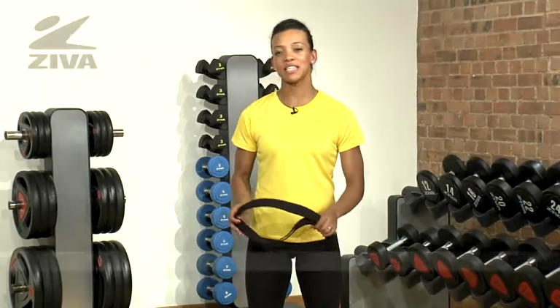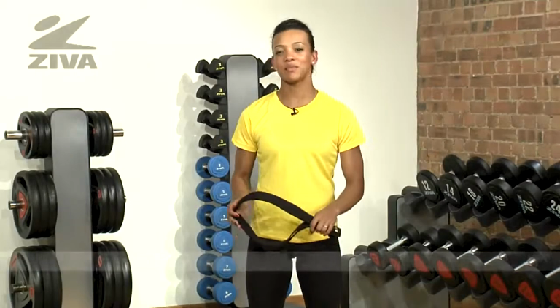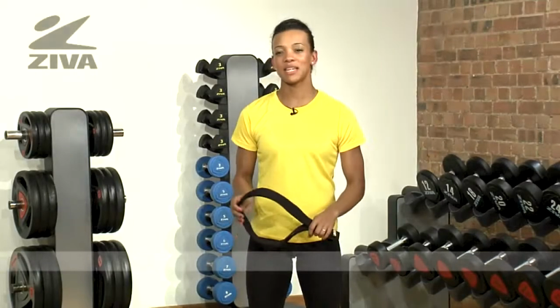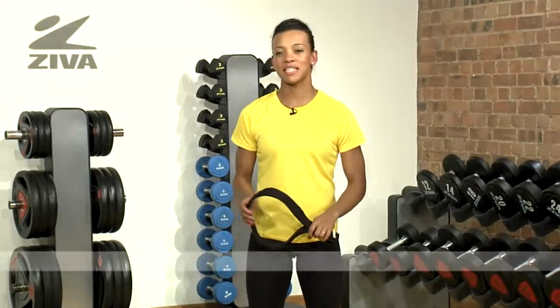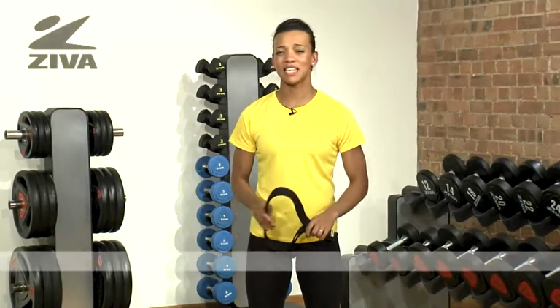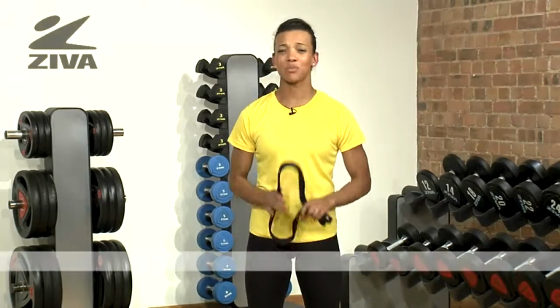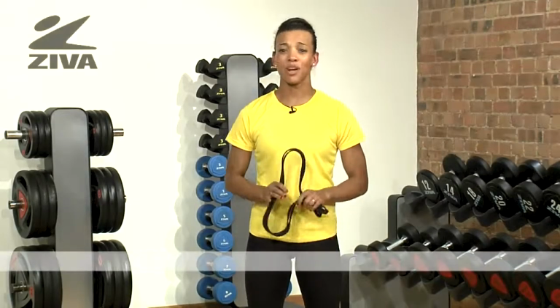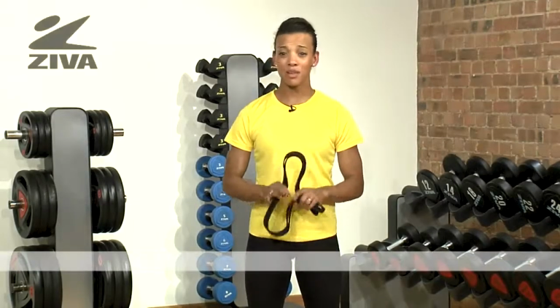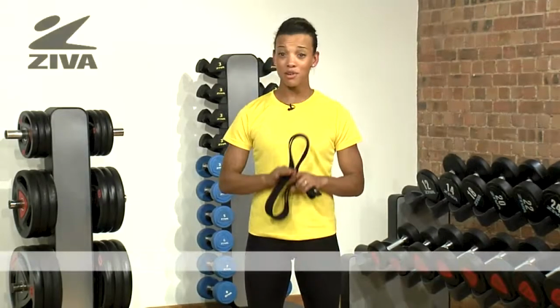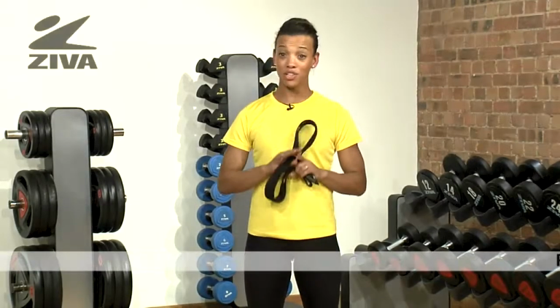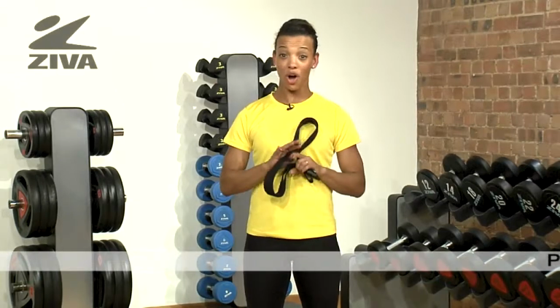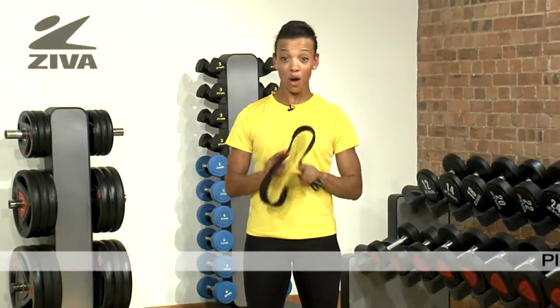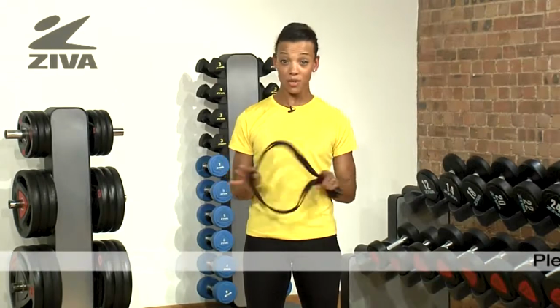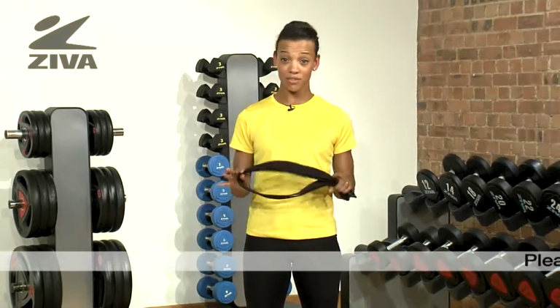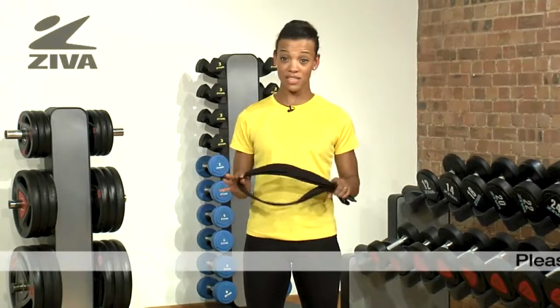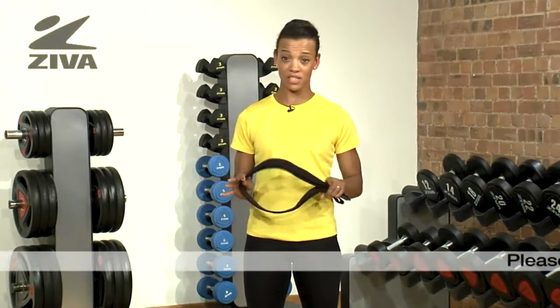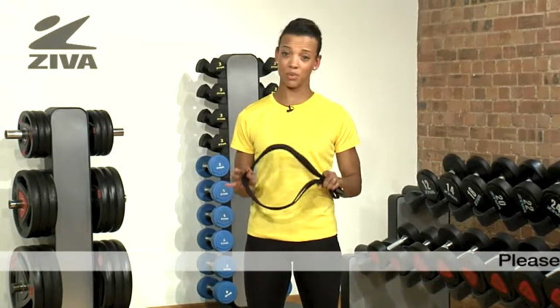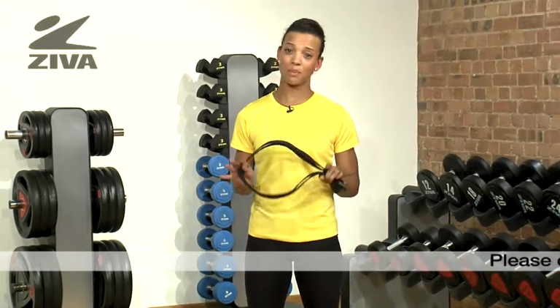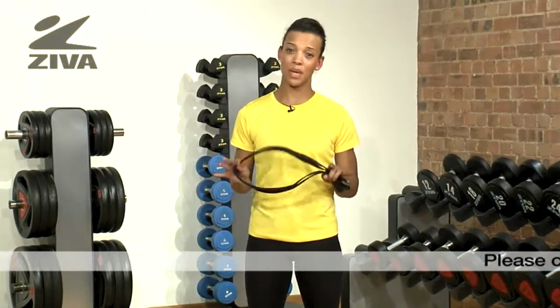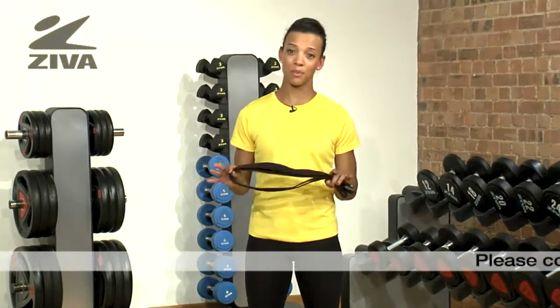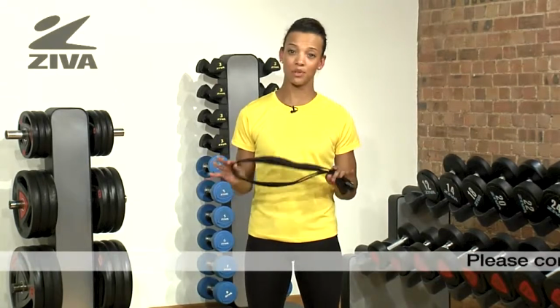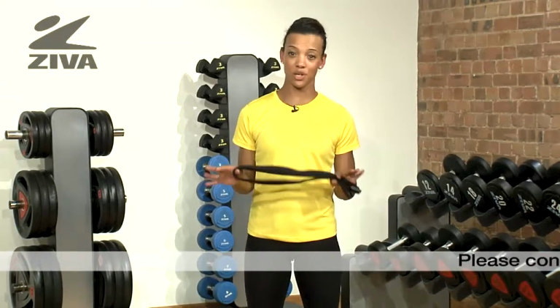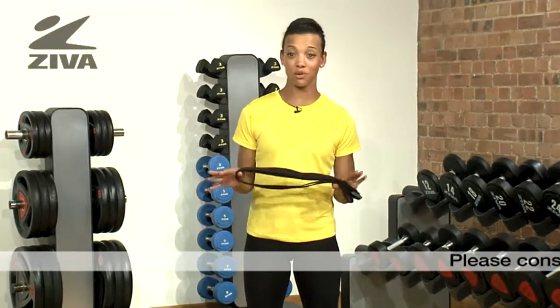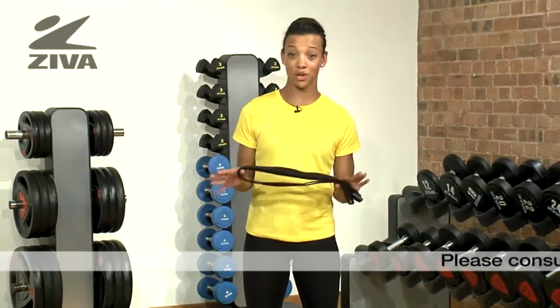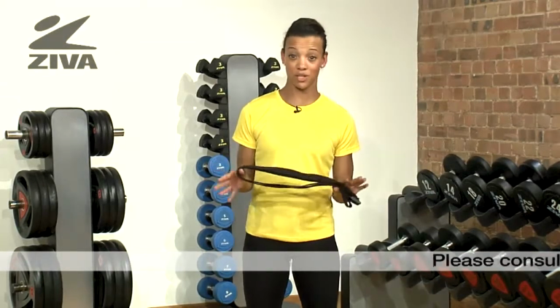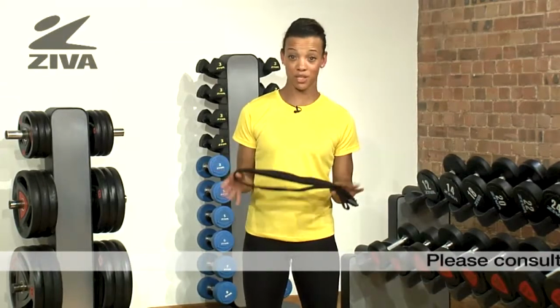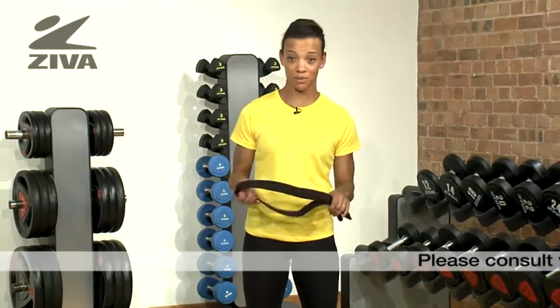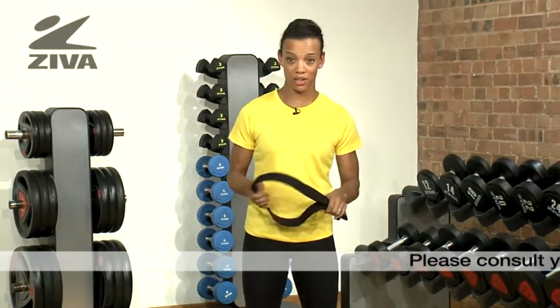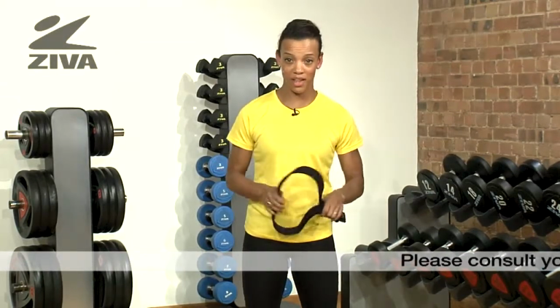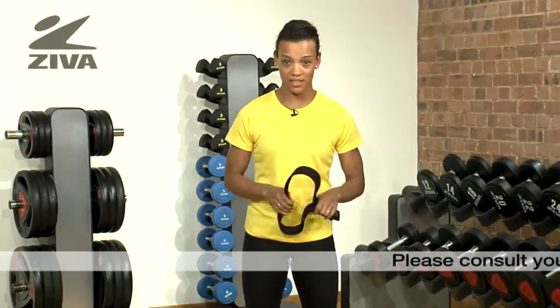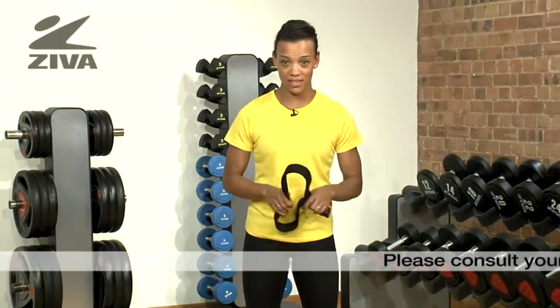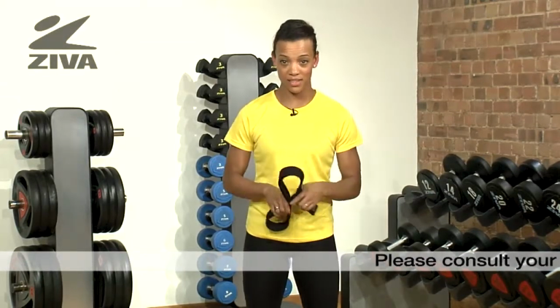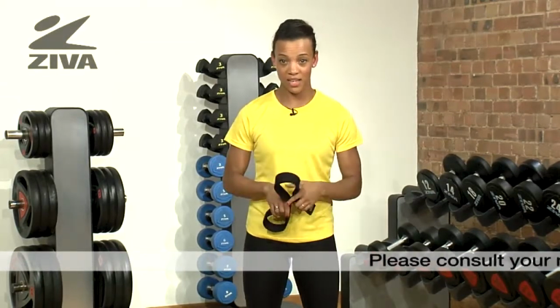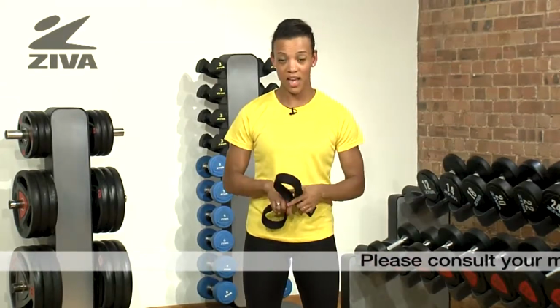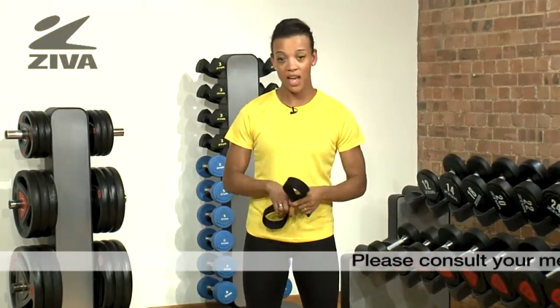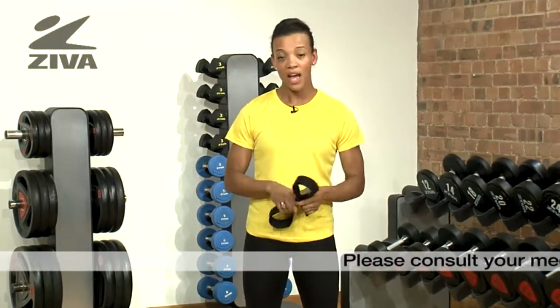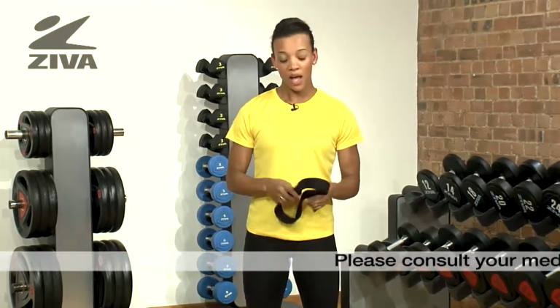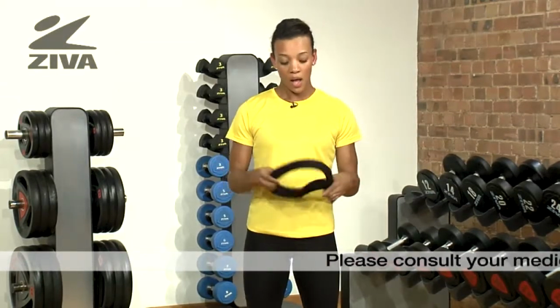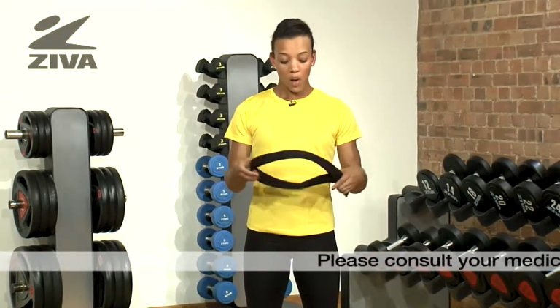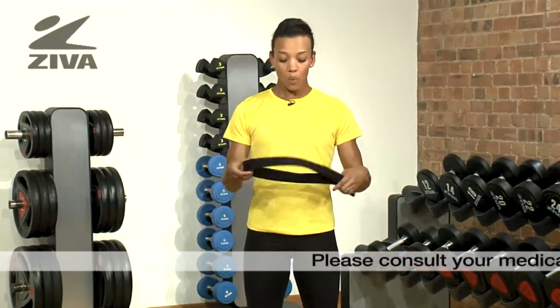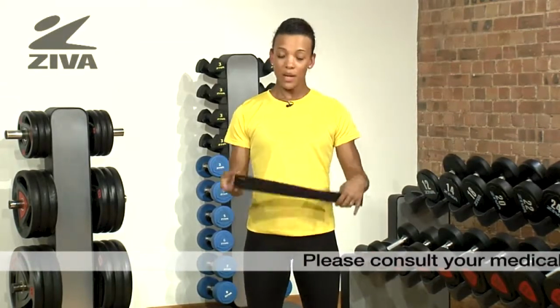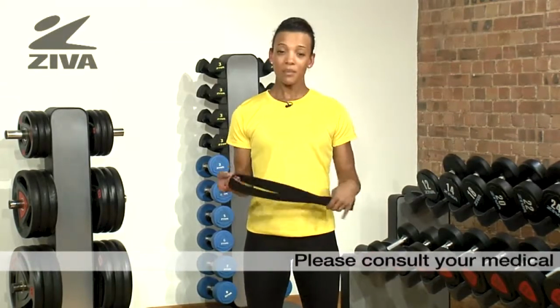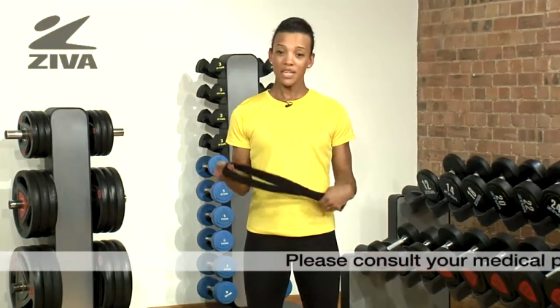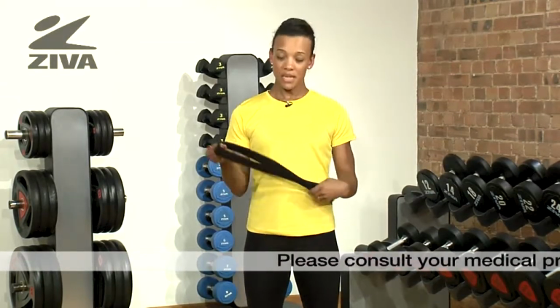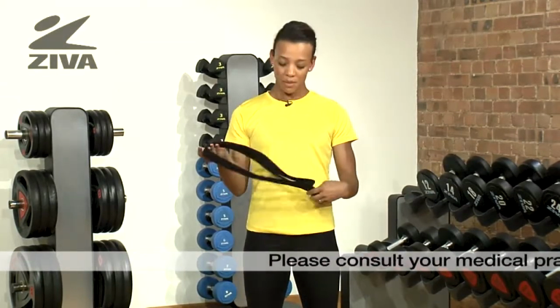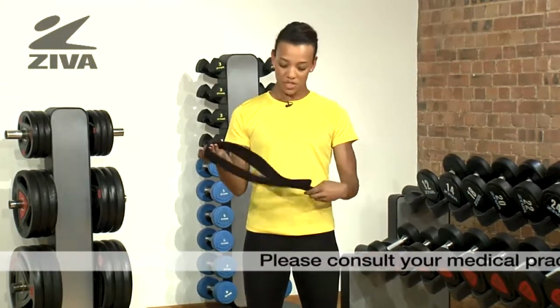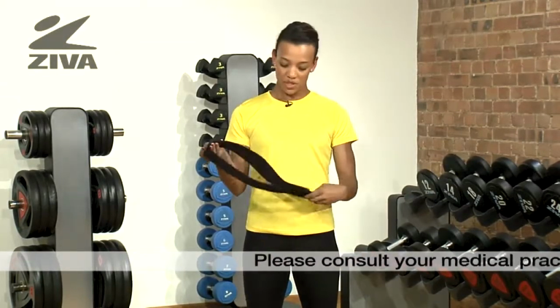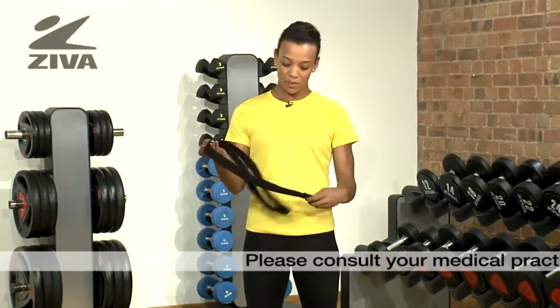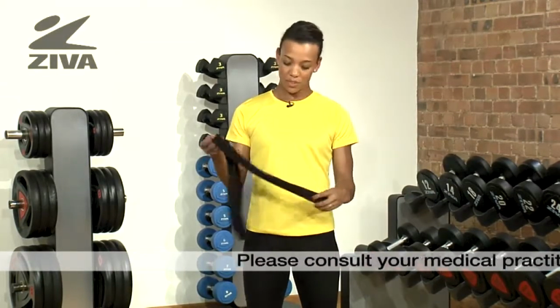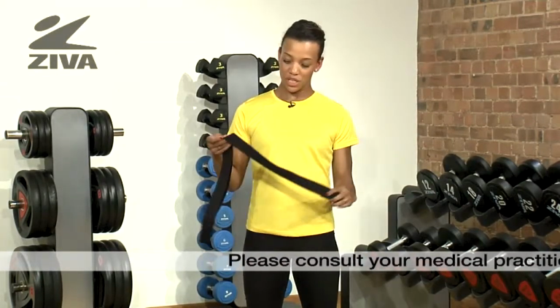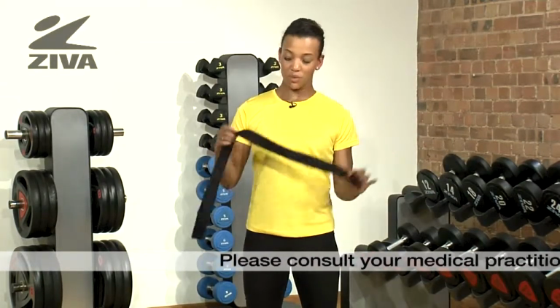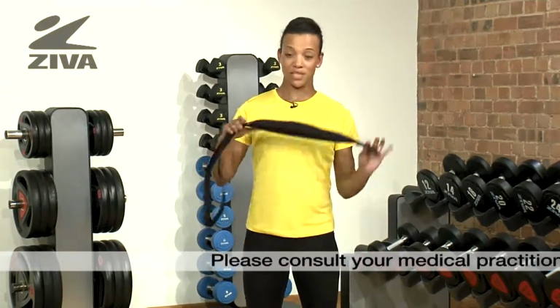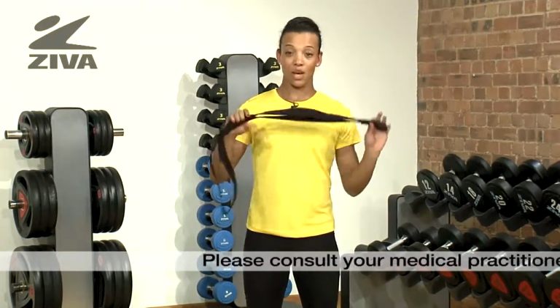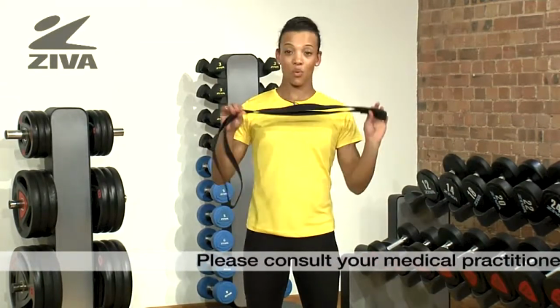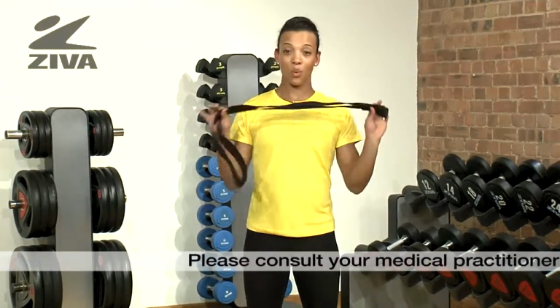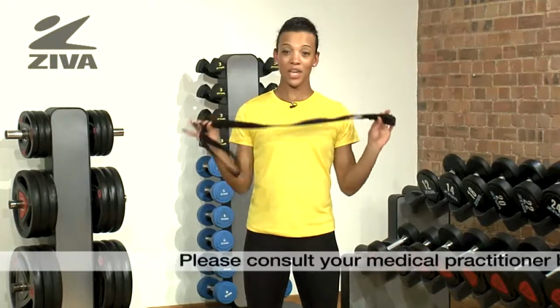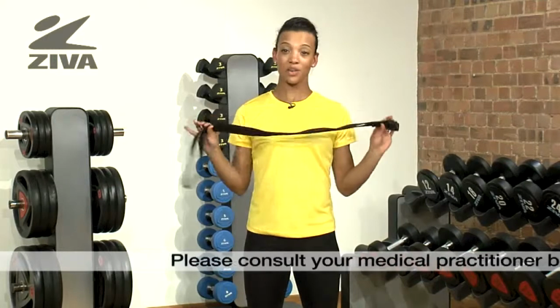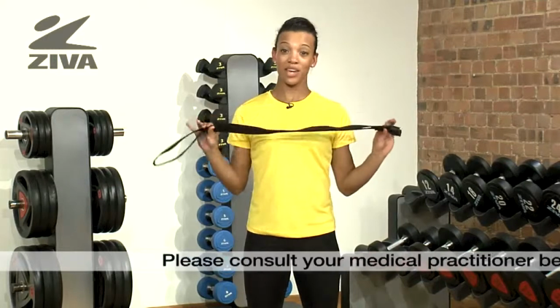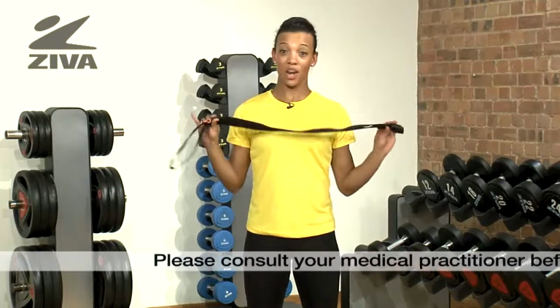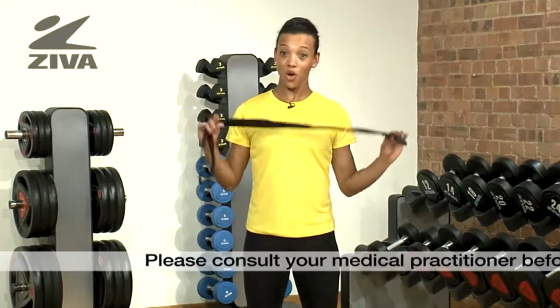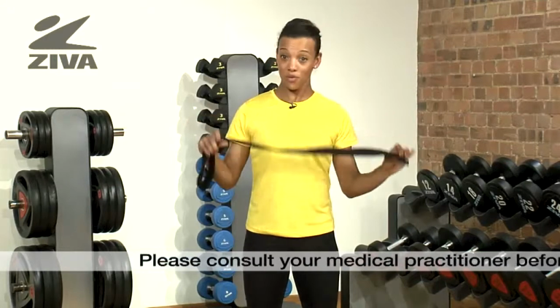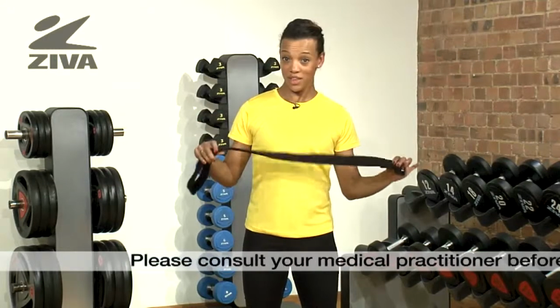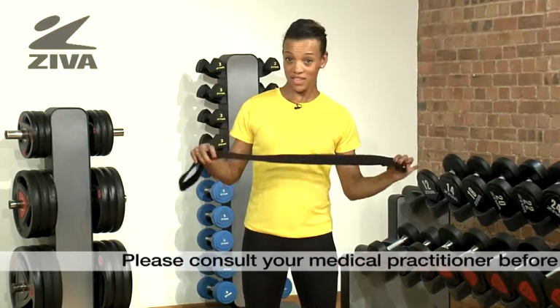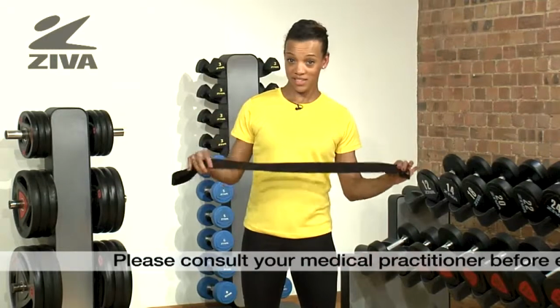Inflexibility is one of the most common reasons why people don't go to yoga classes. What I'm going to demonstrate to you is a way you can get over this.